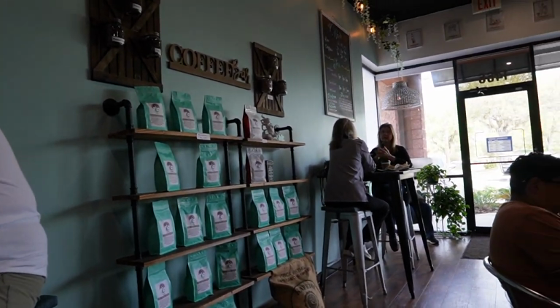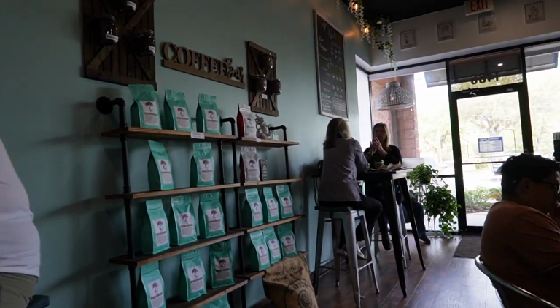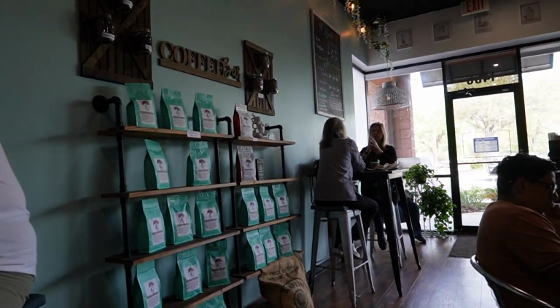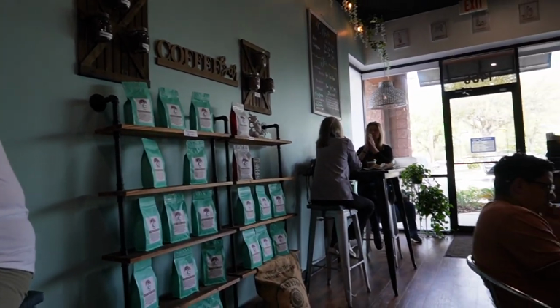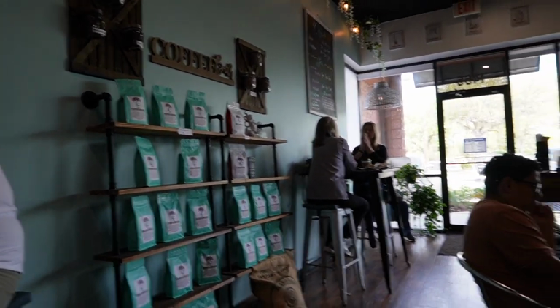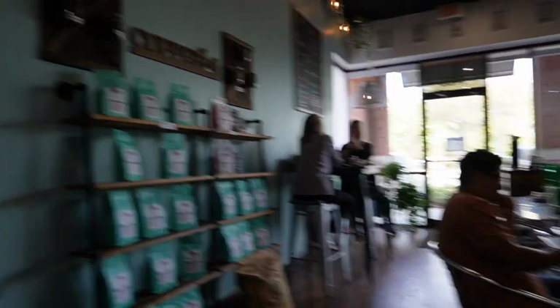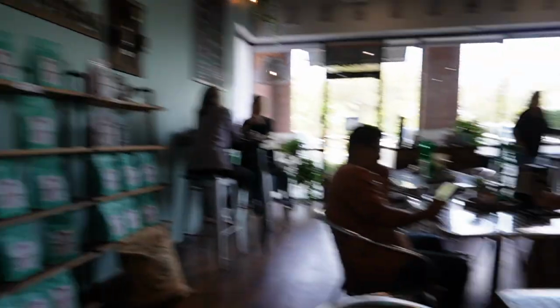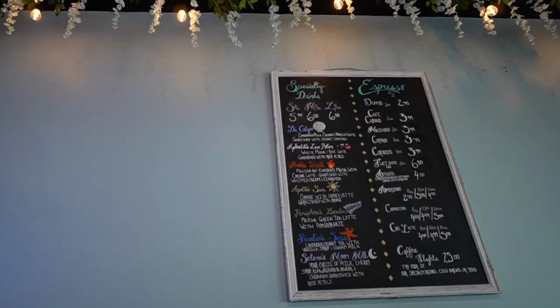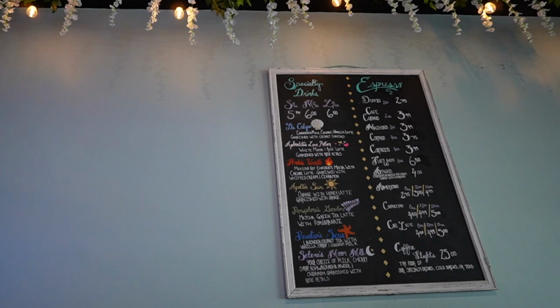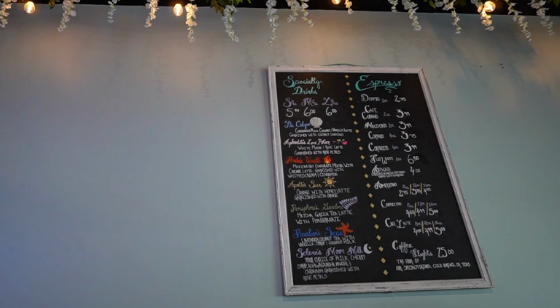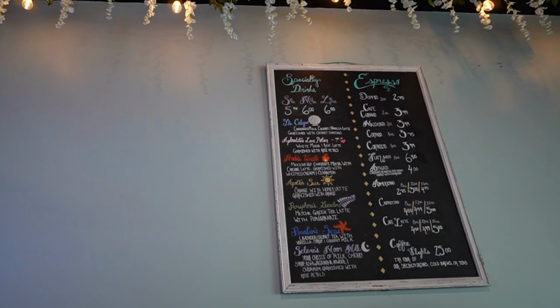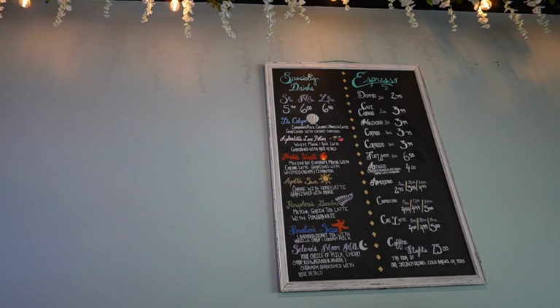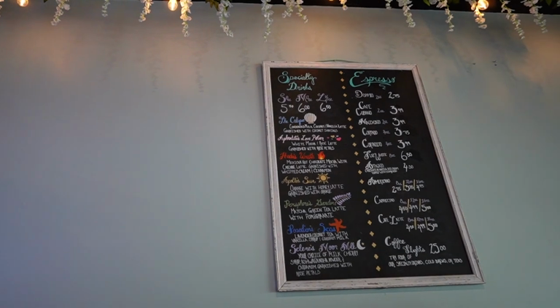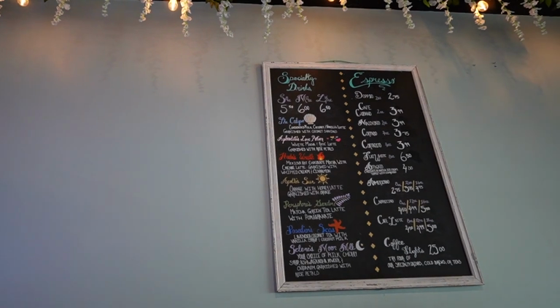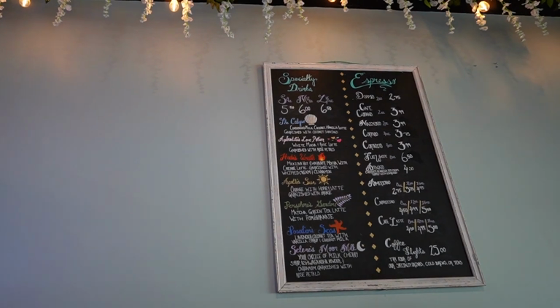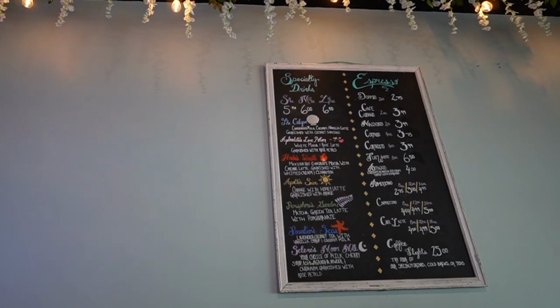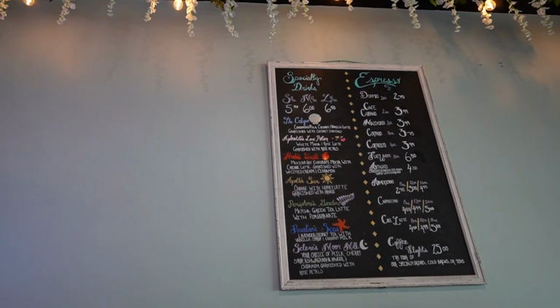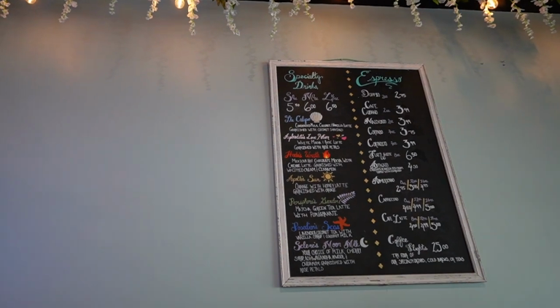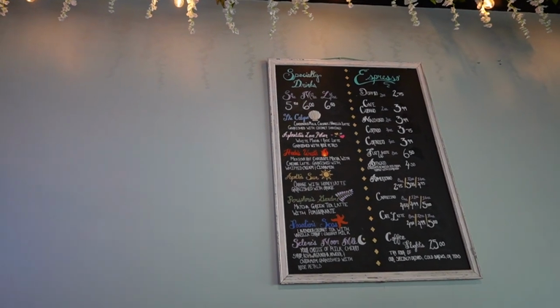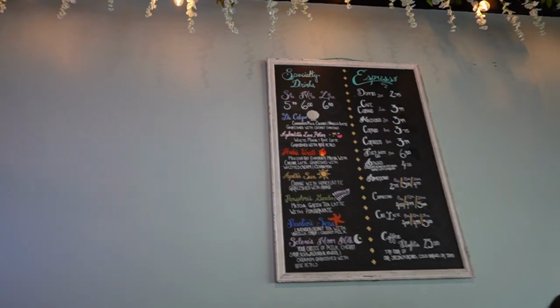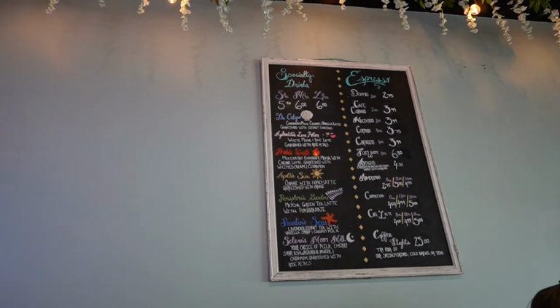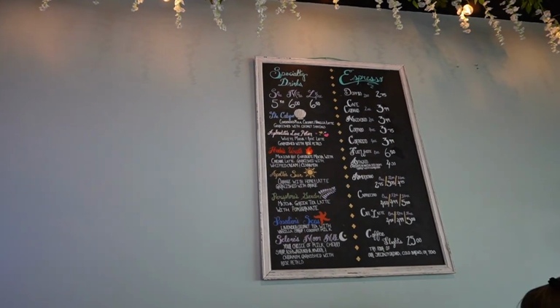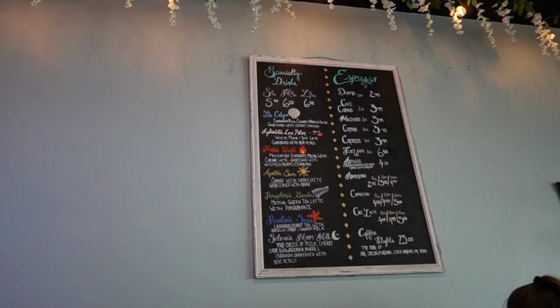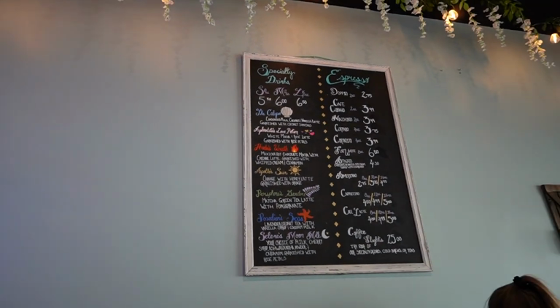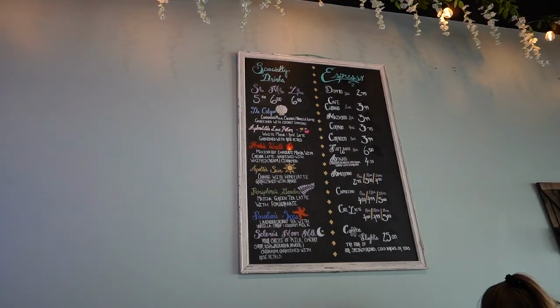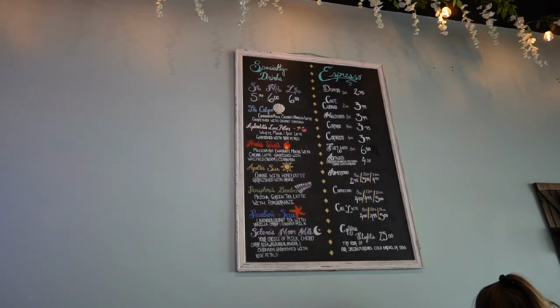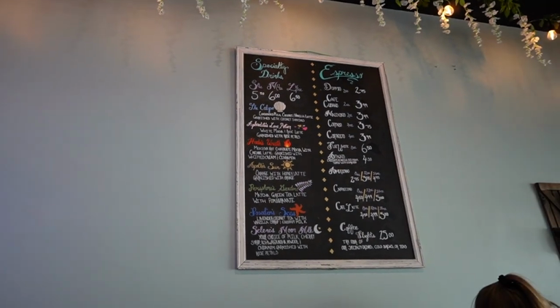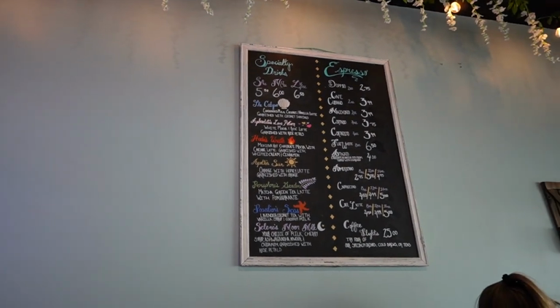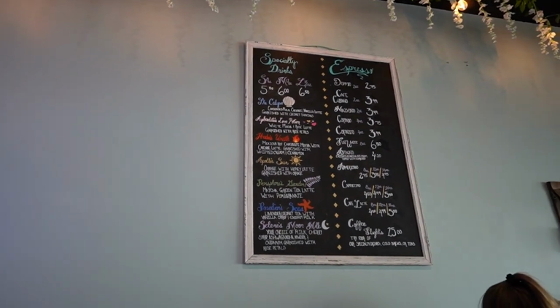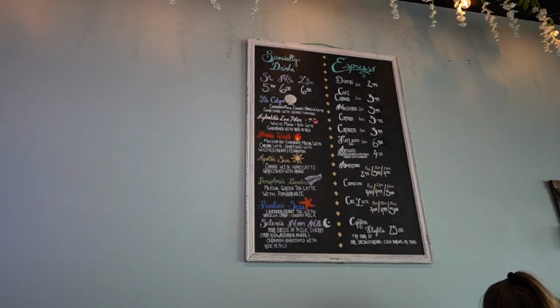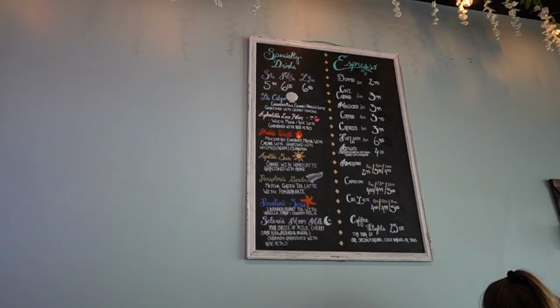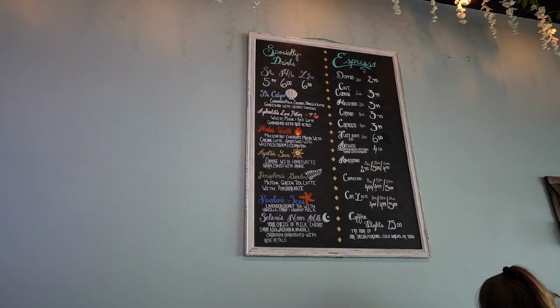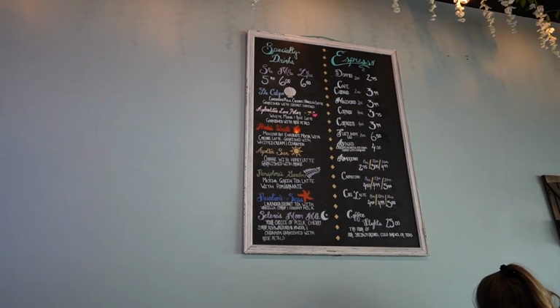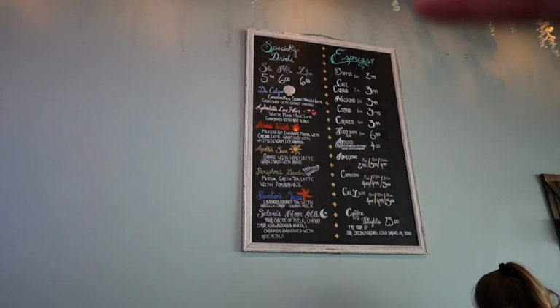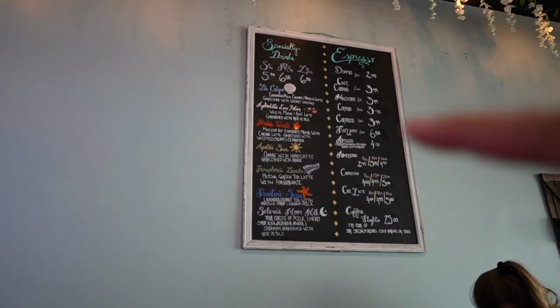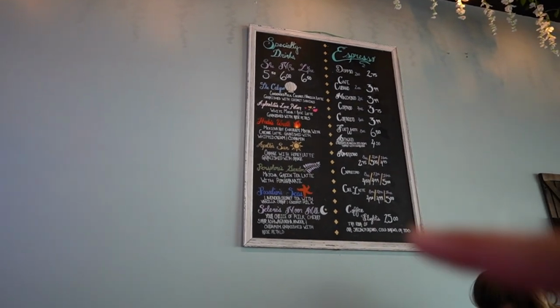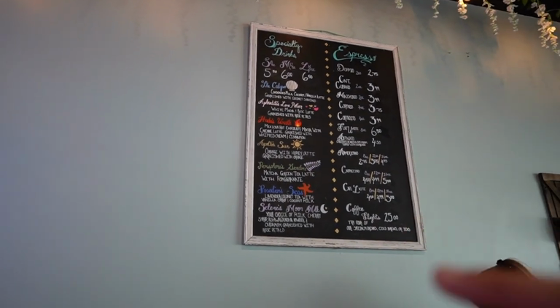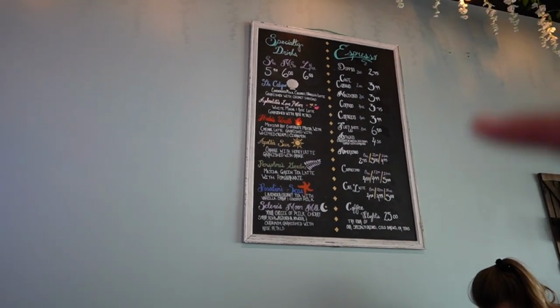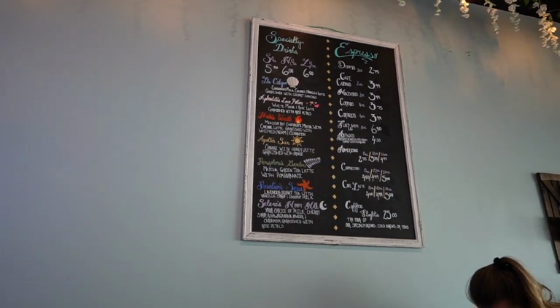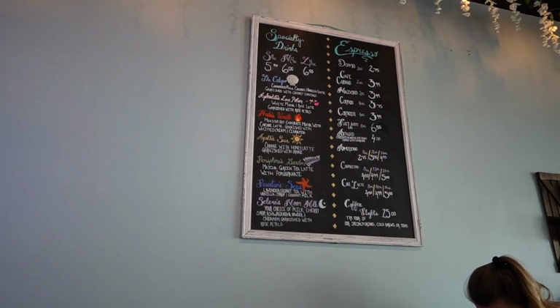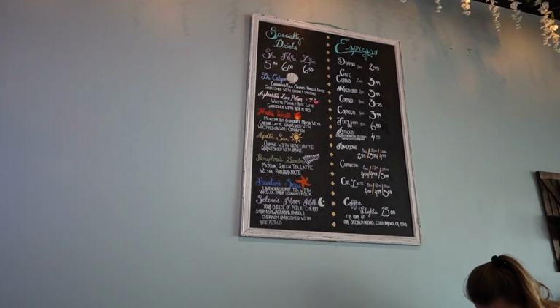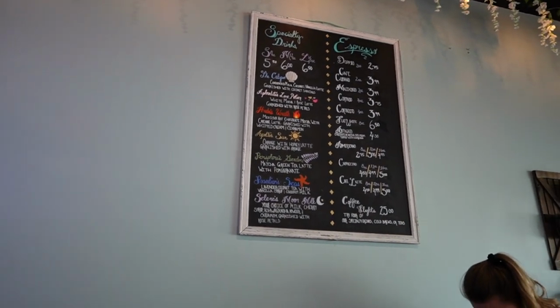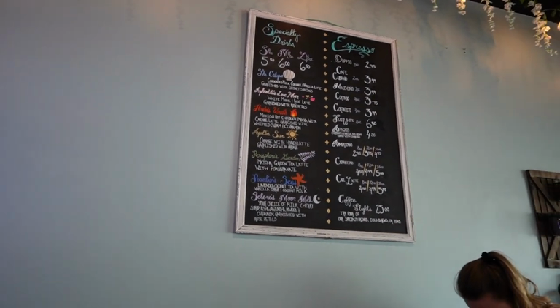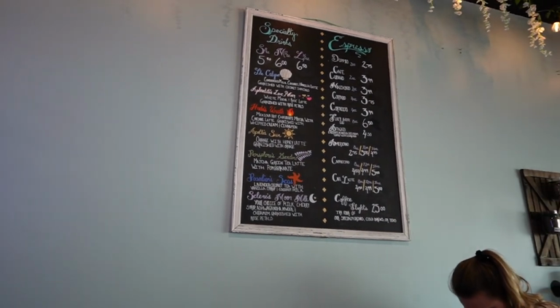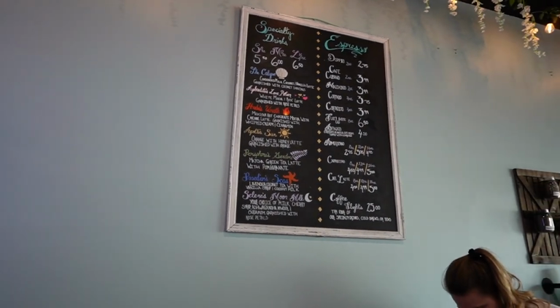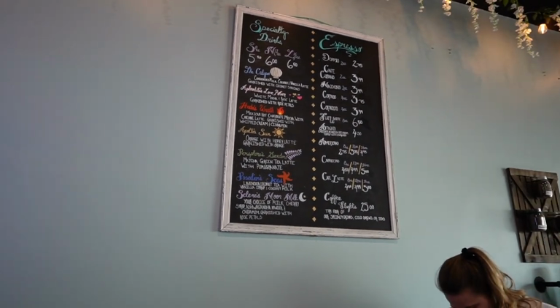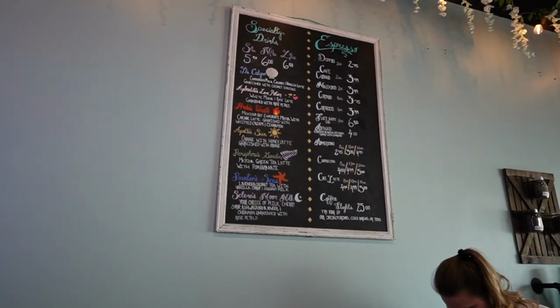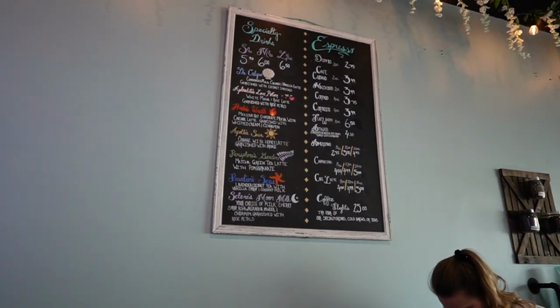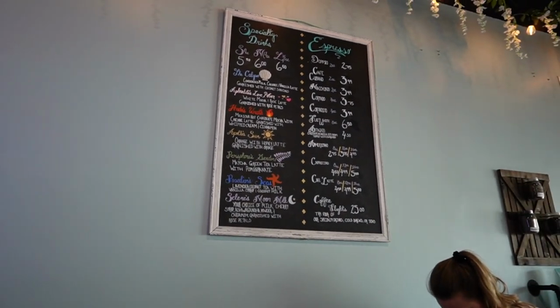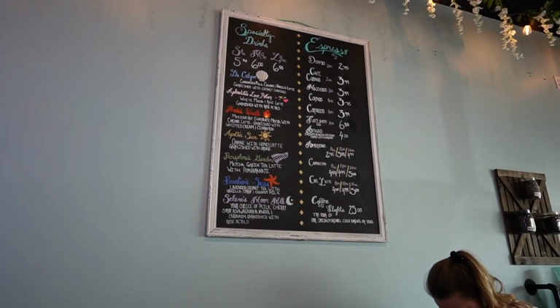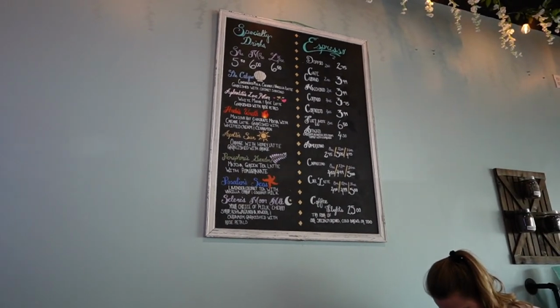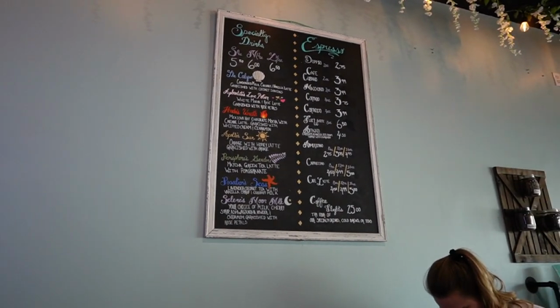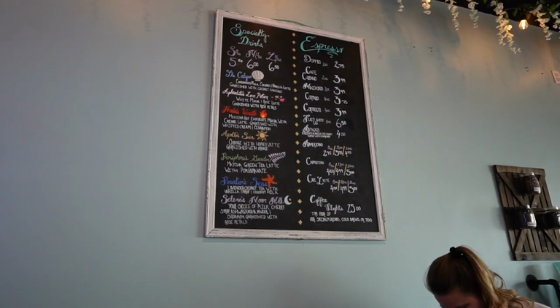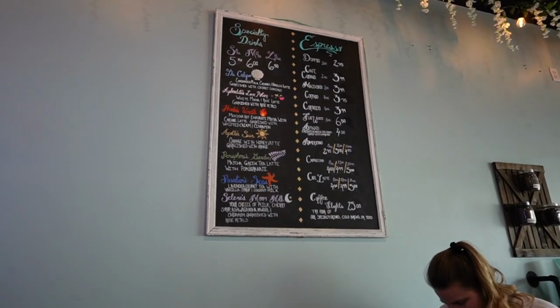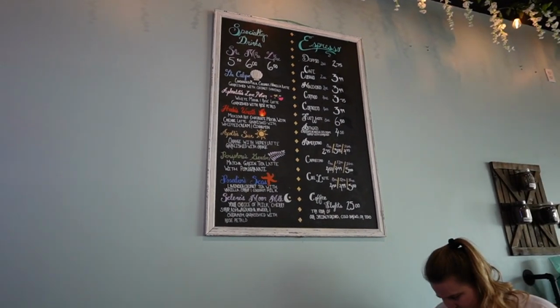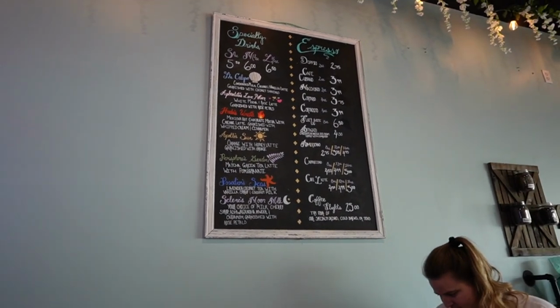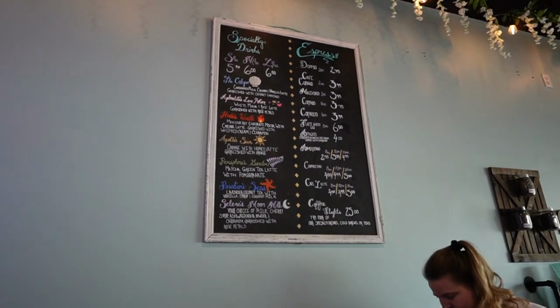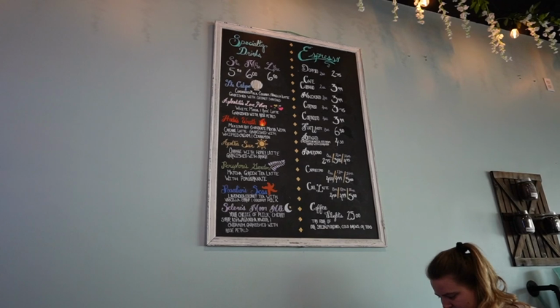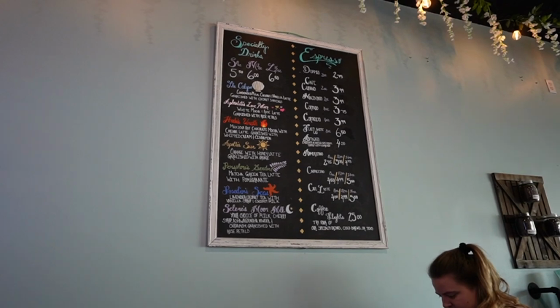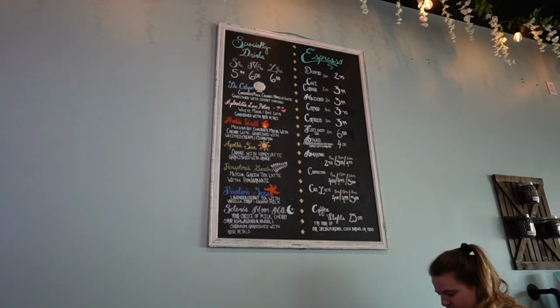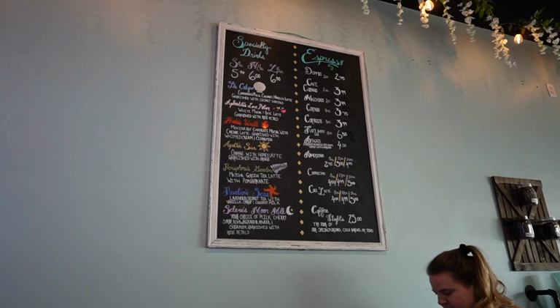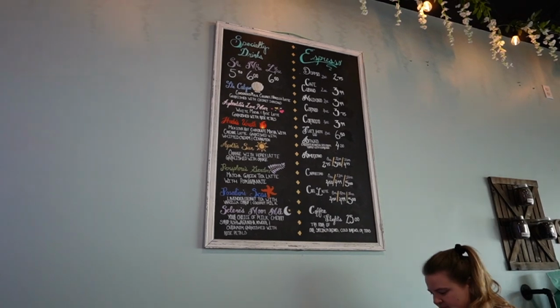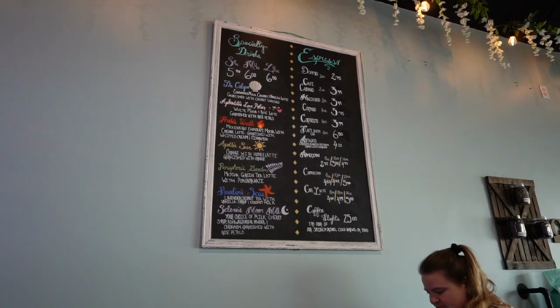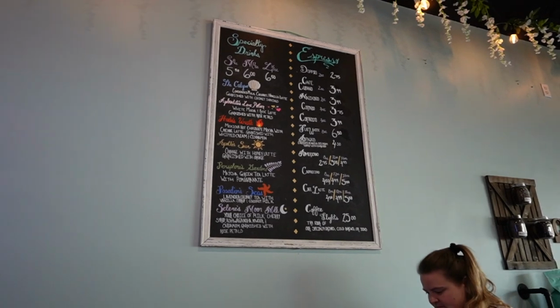Another thing I wanted to show you guys is the menu — the left side is specialty drinks, the right is espressos and some of the teas that you can get.